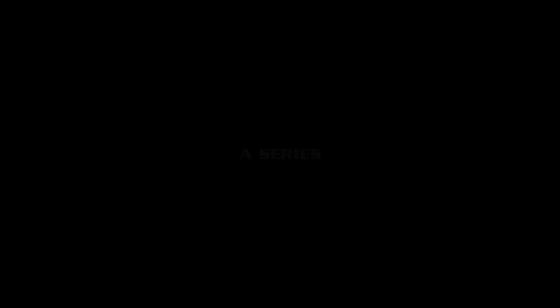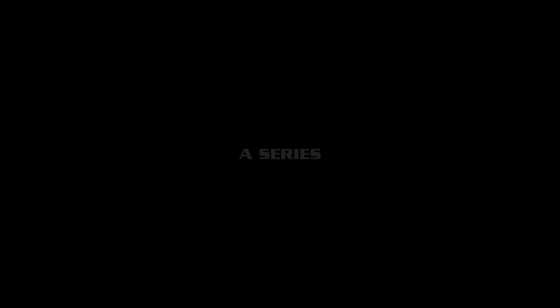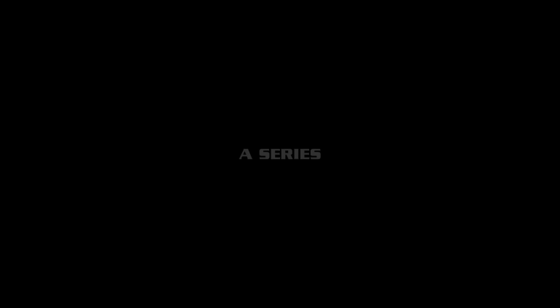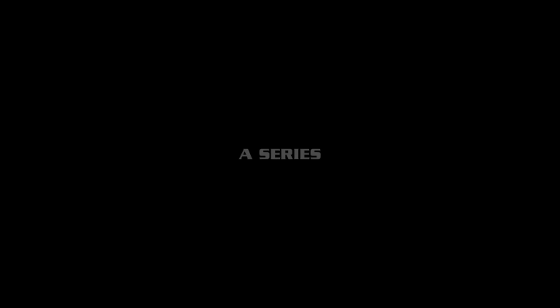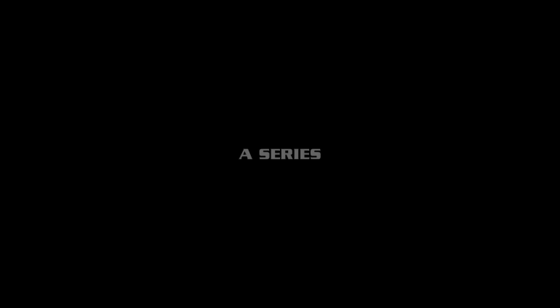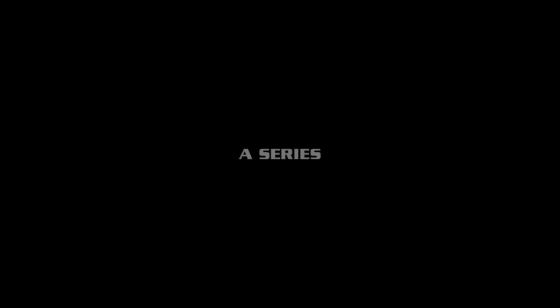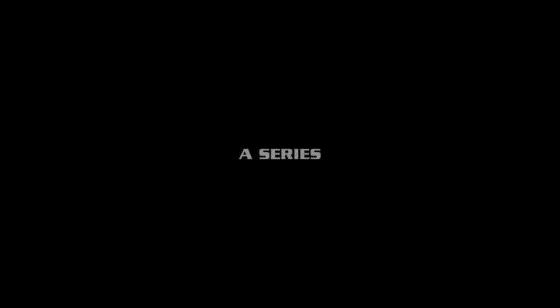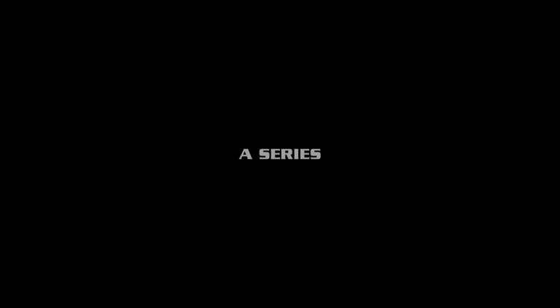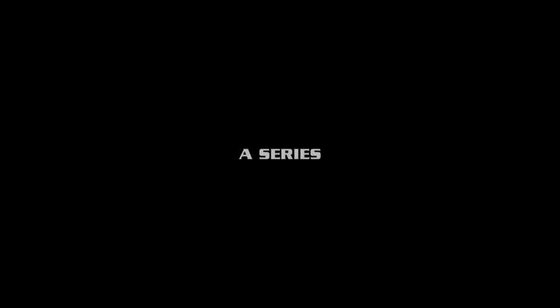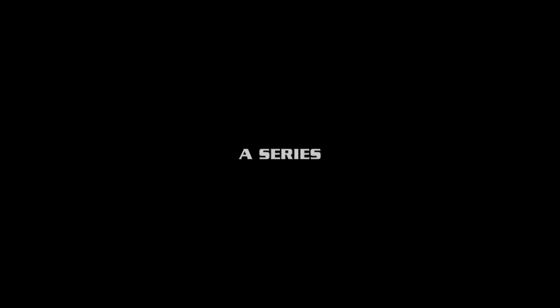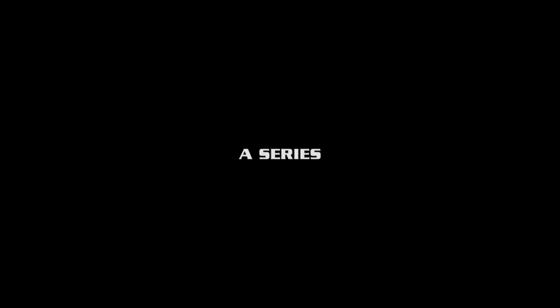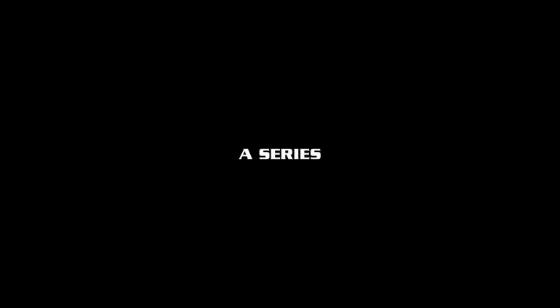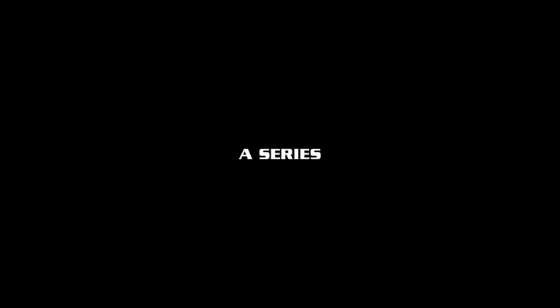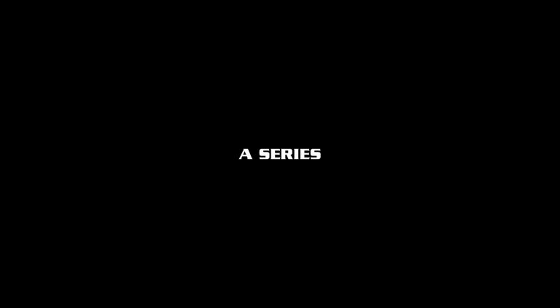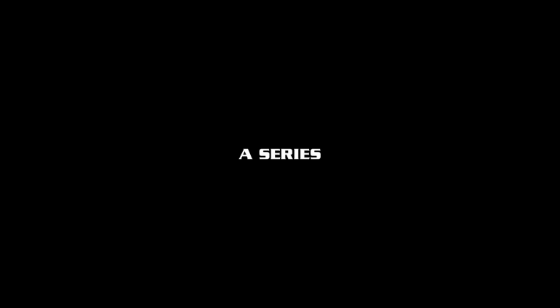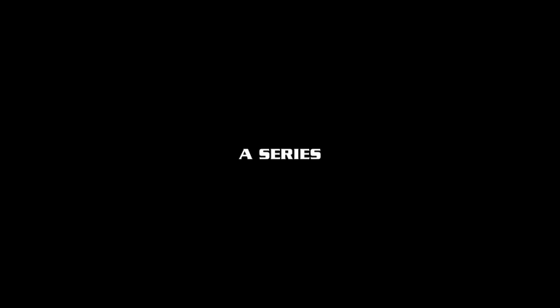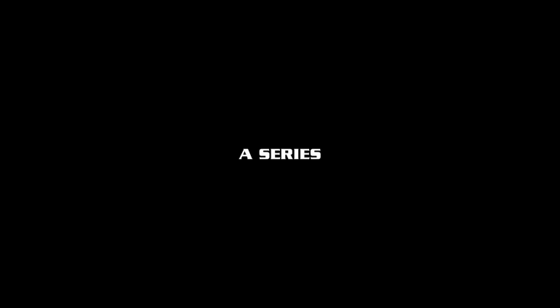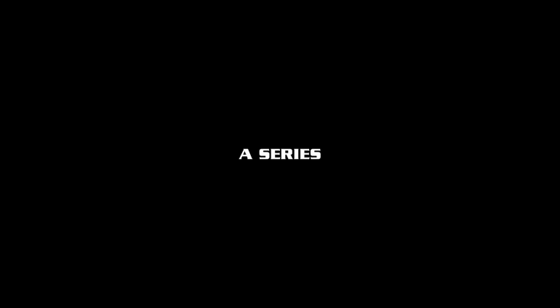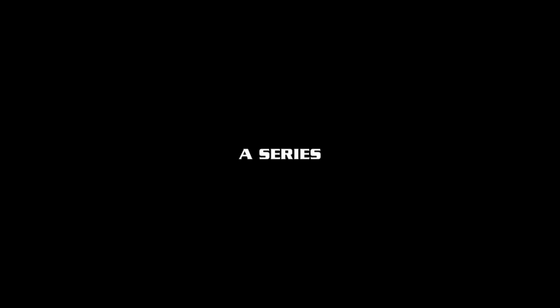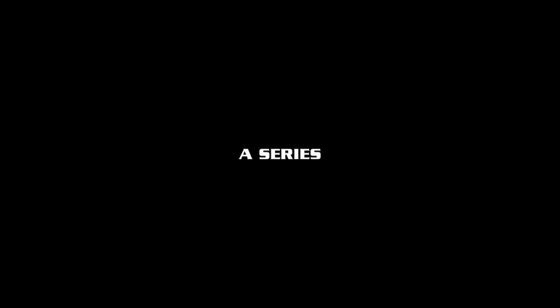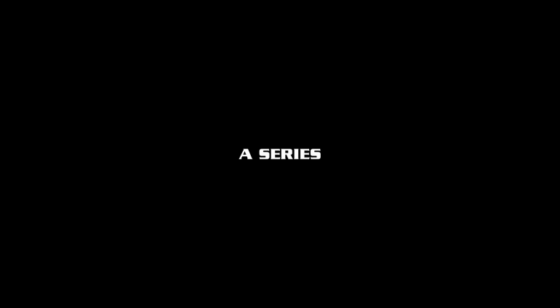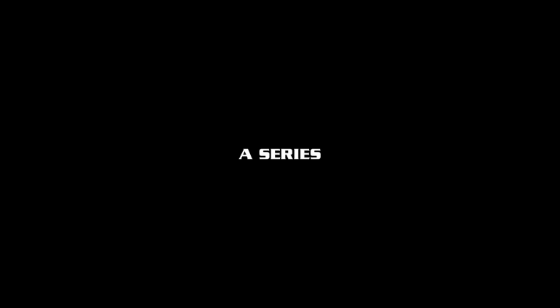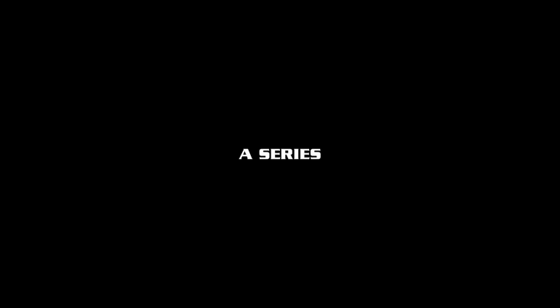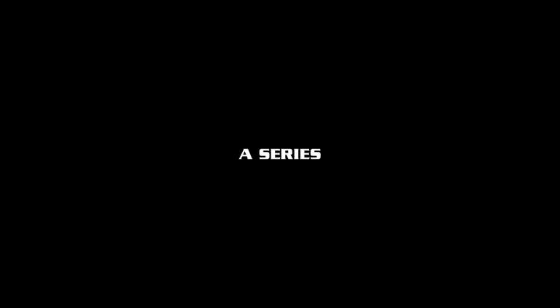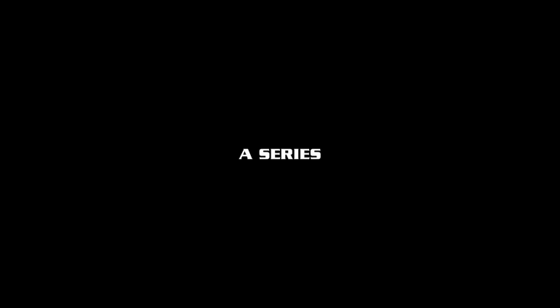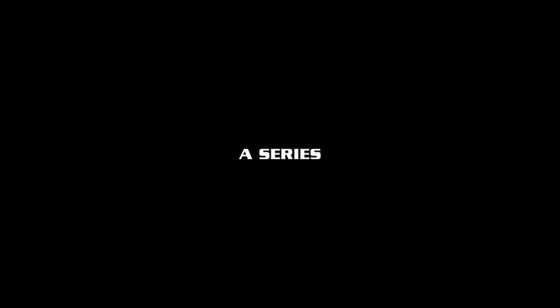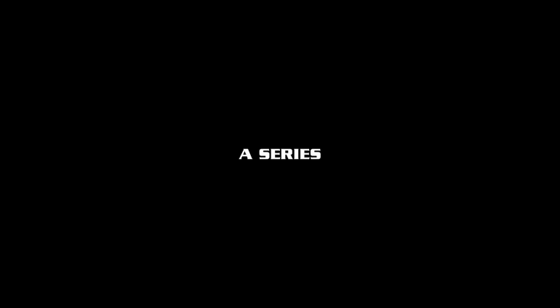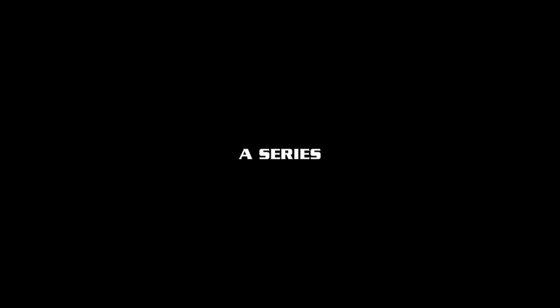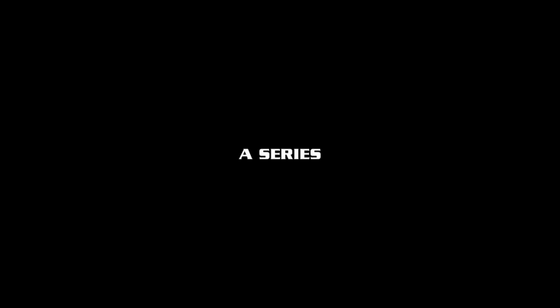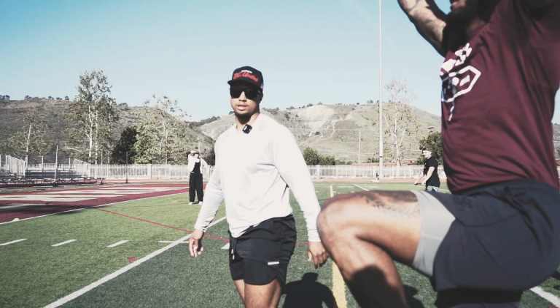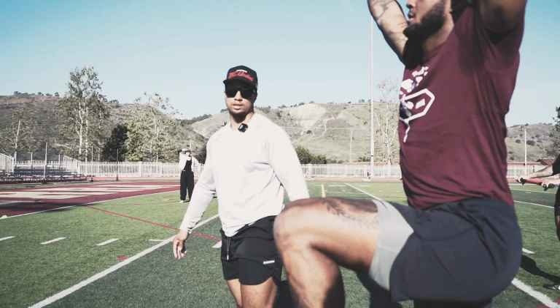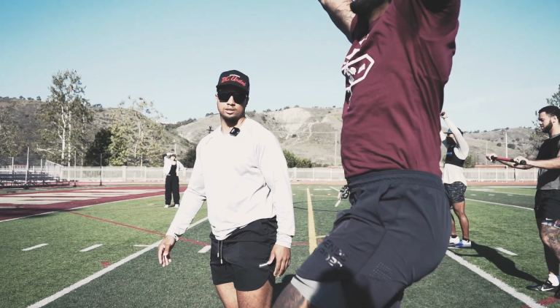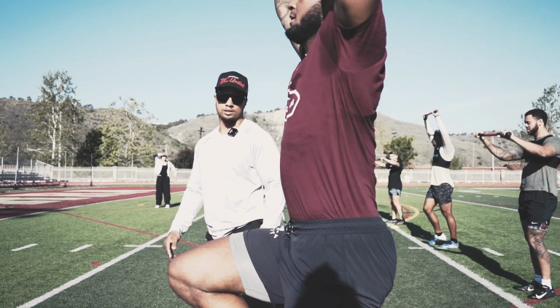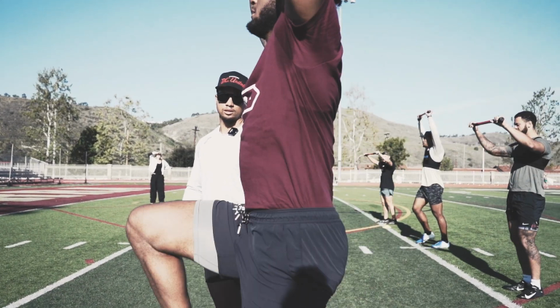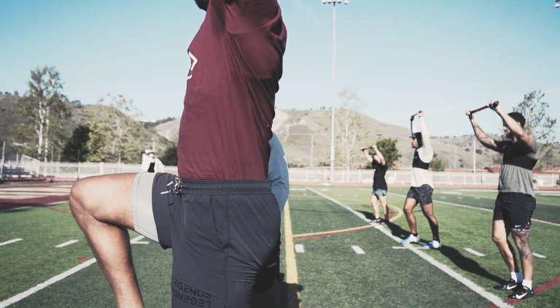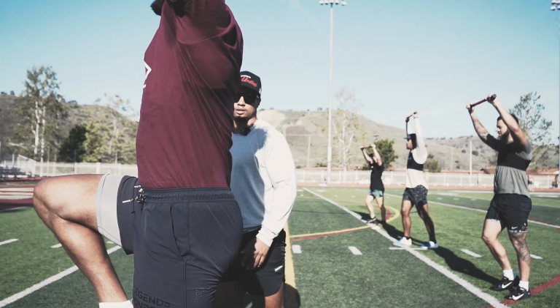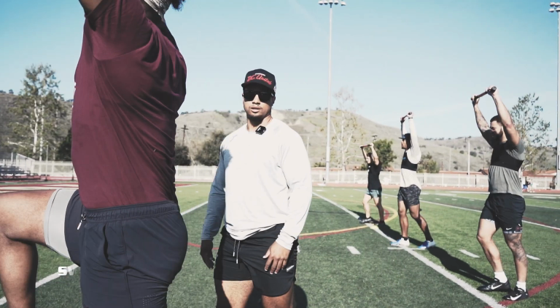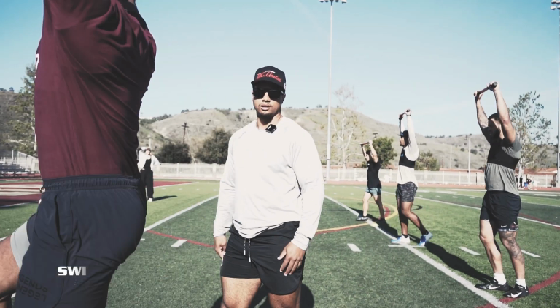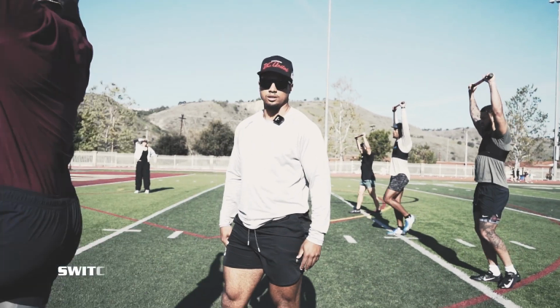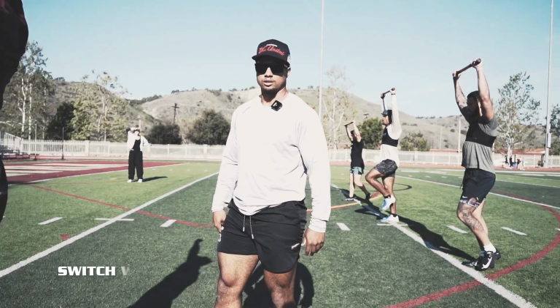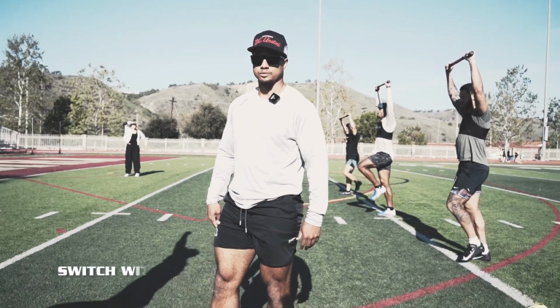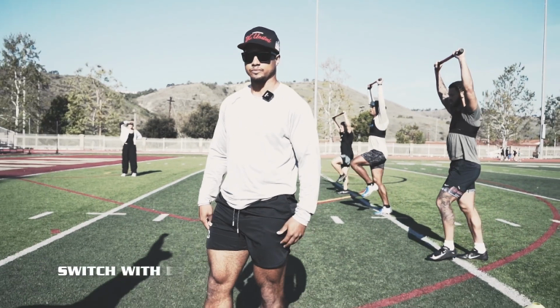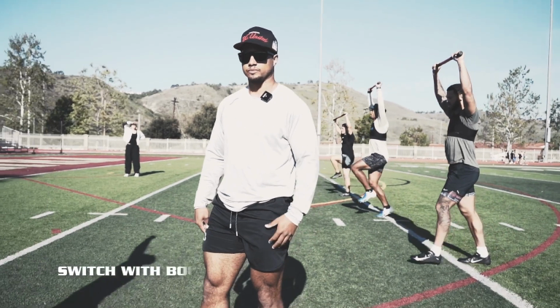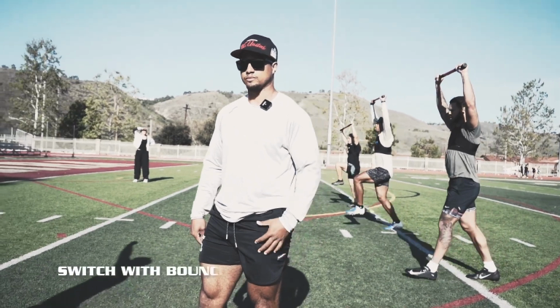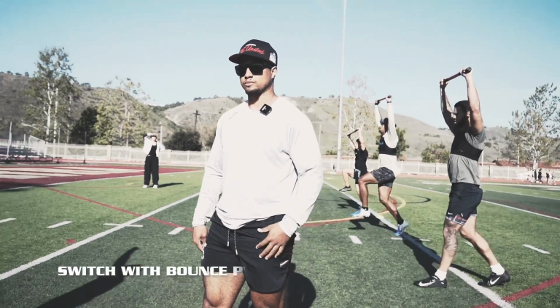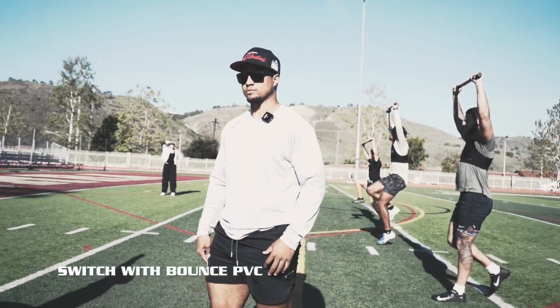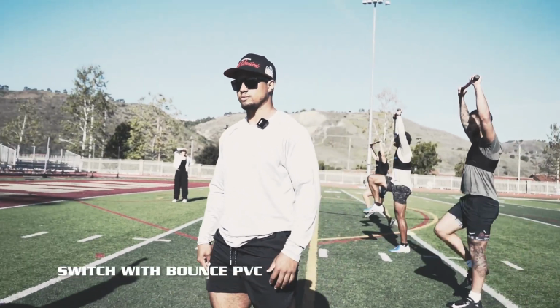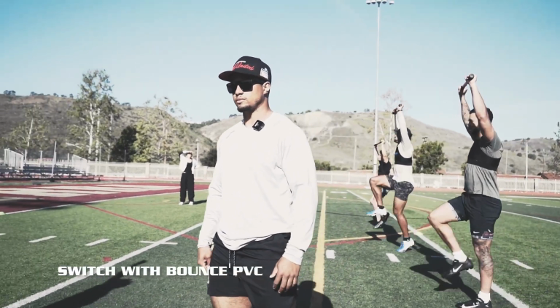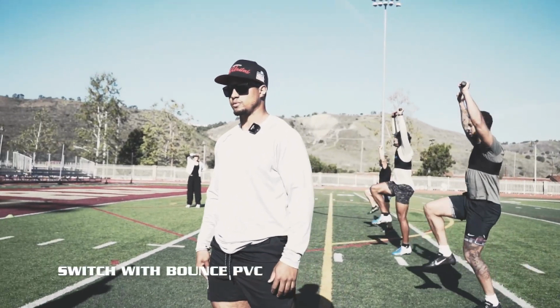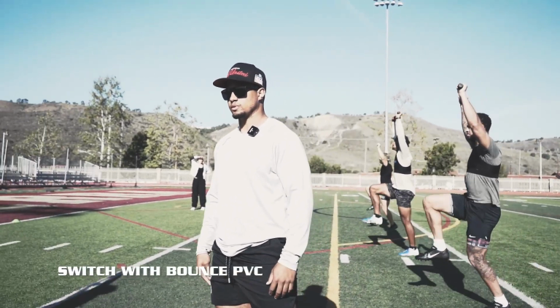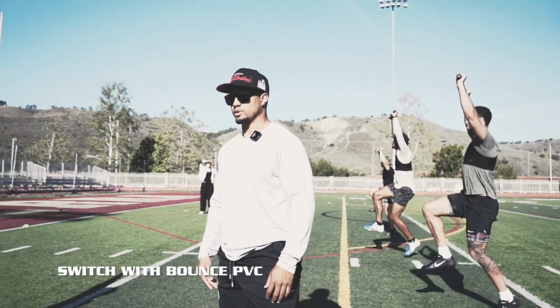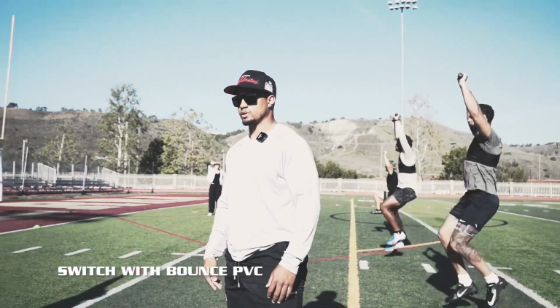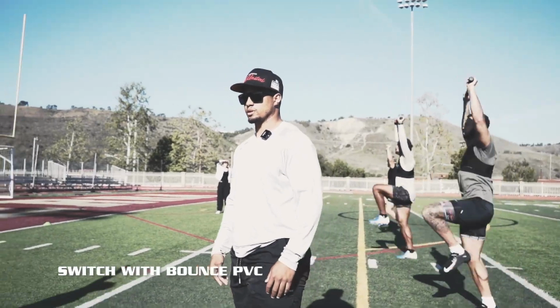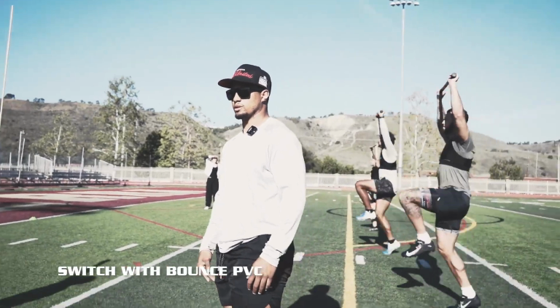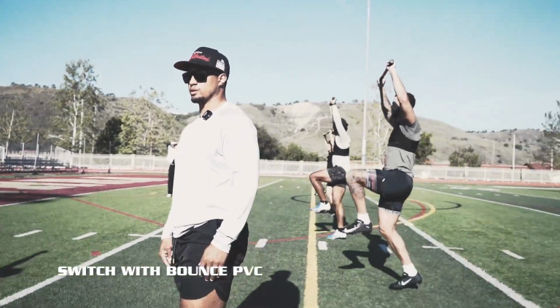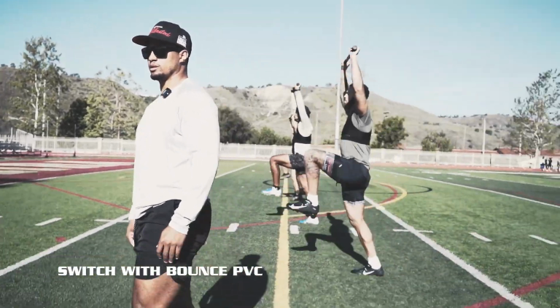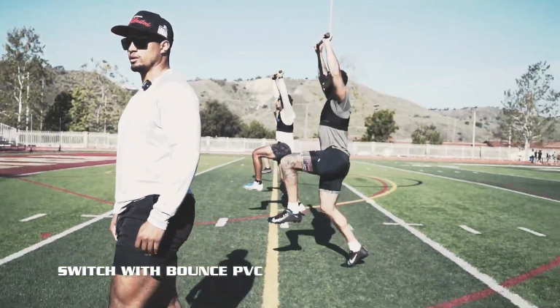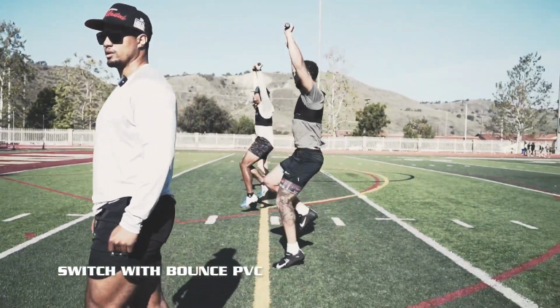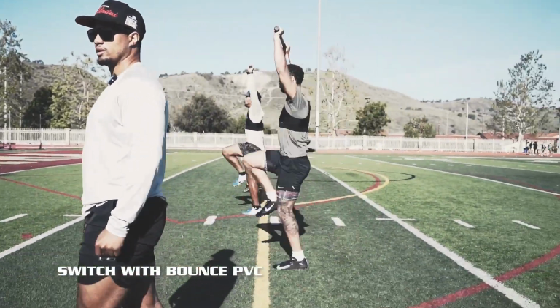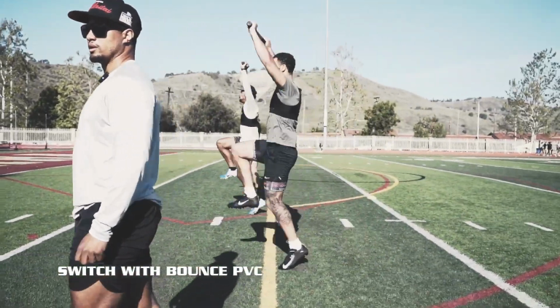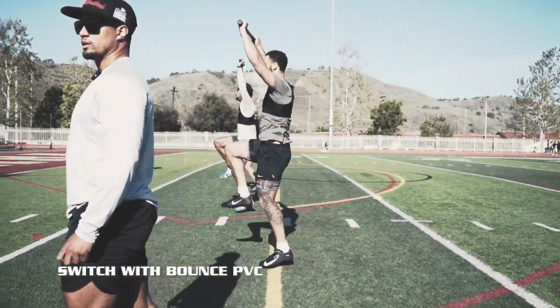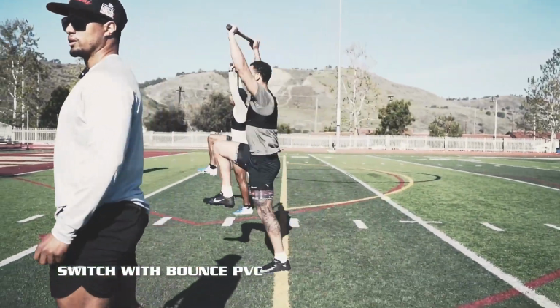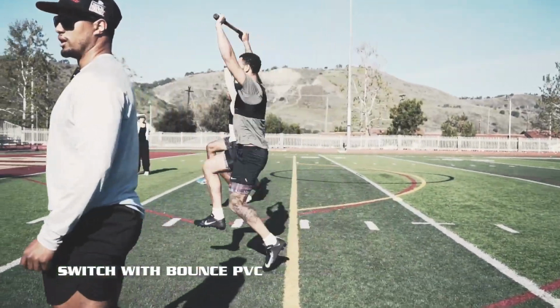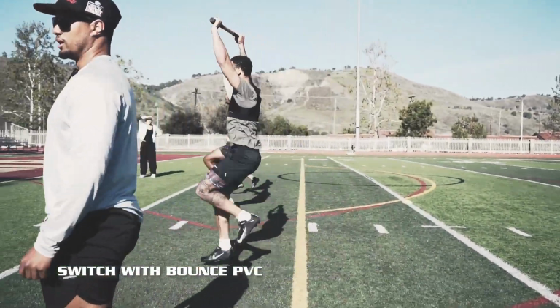We're here. Bounce, switch, bounce, switch. Good.